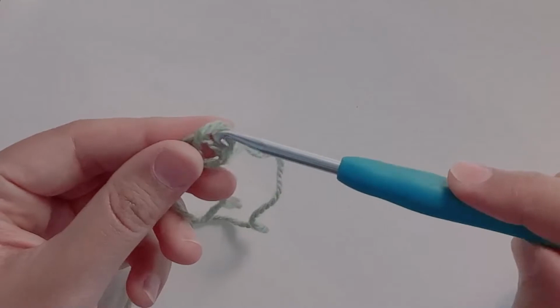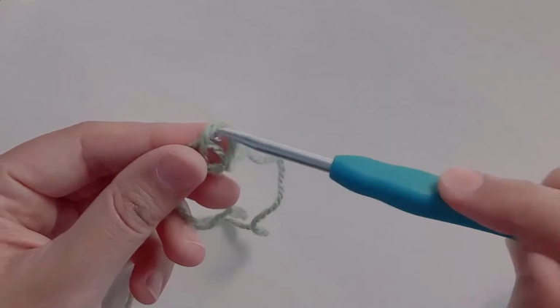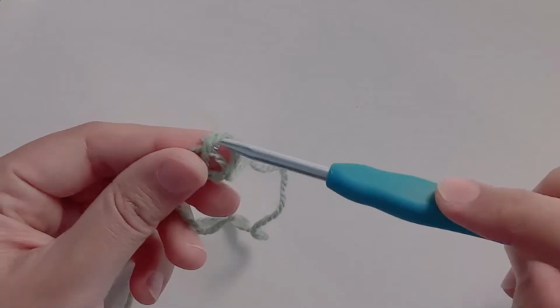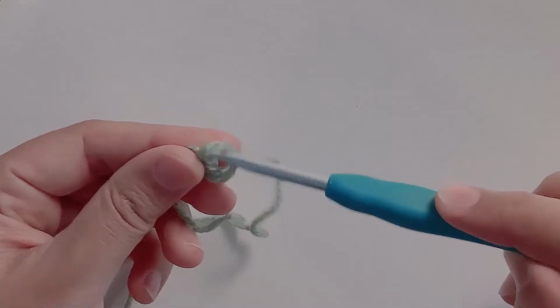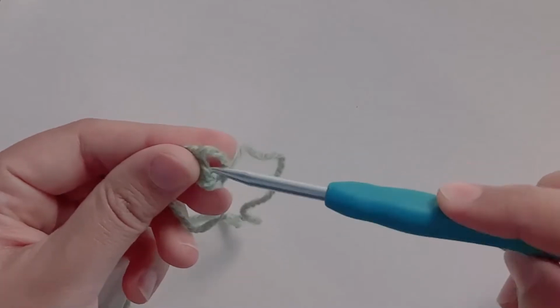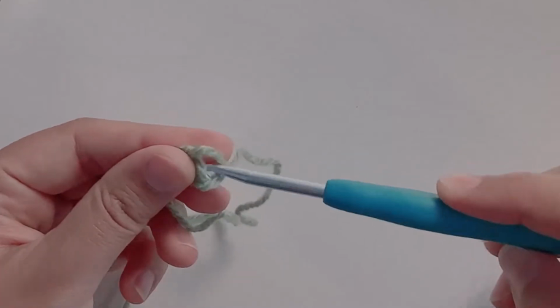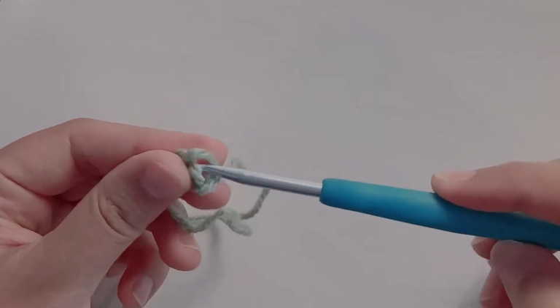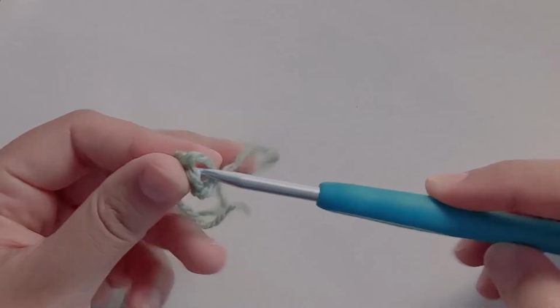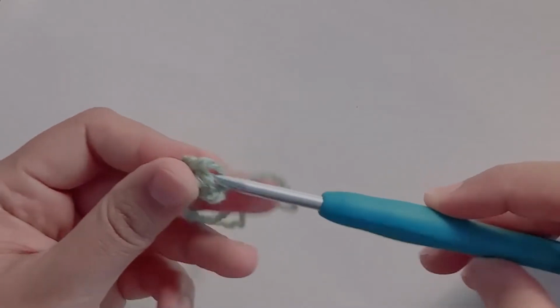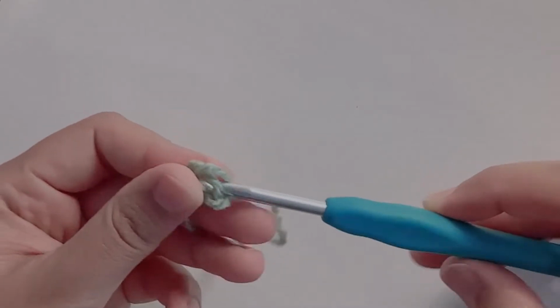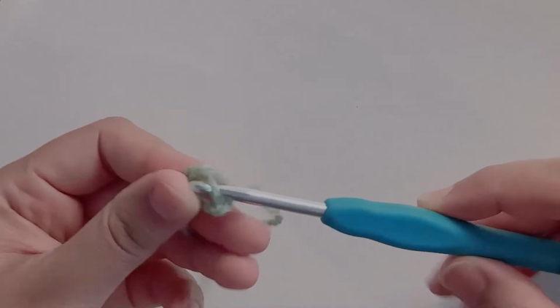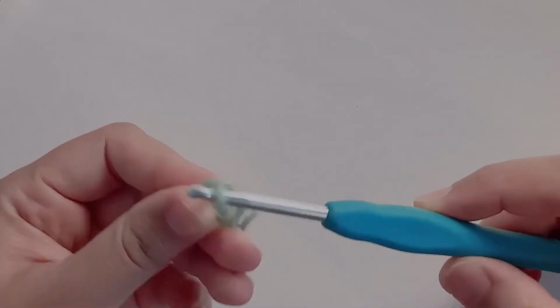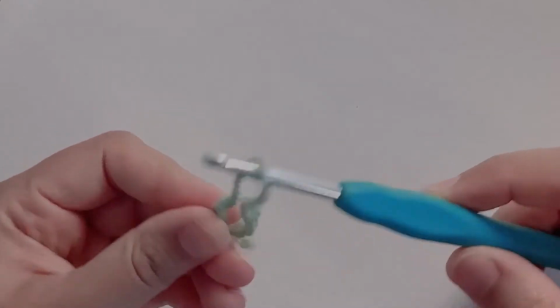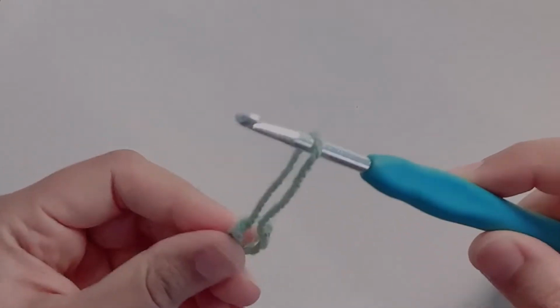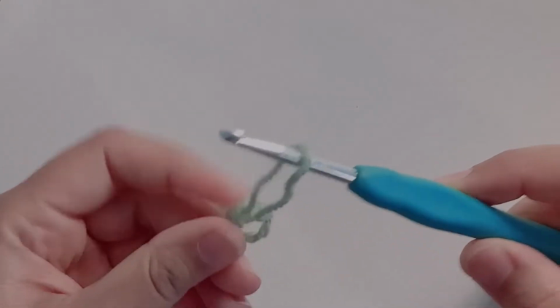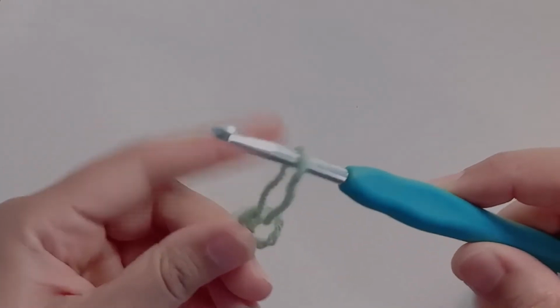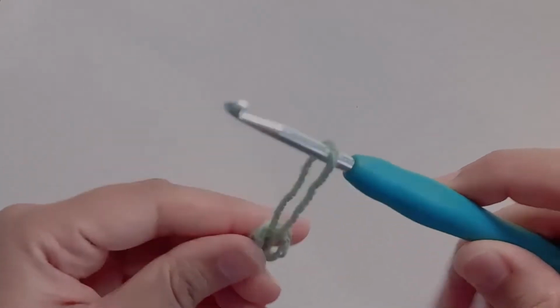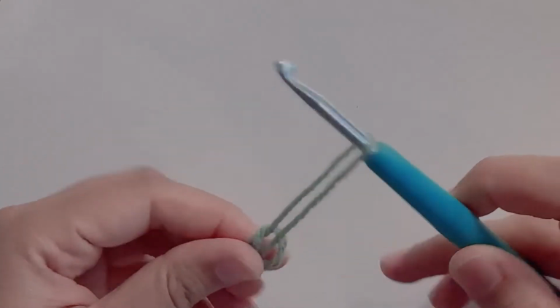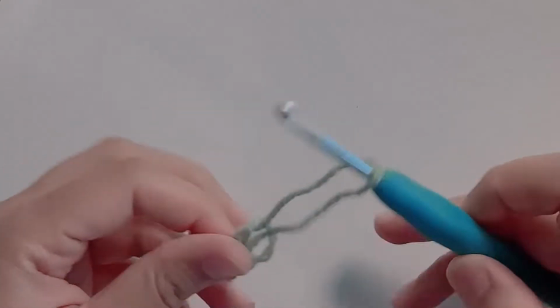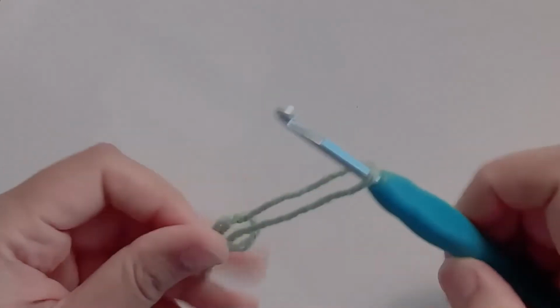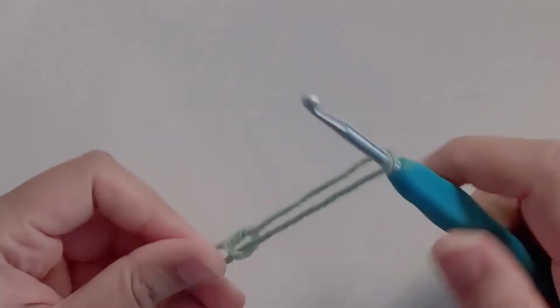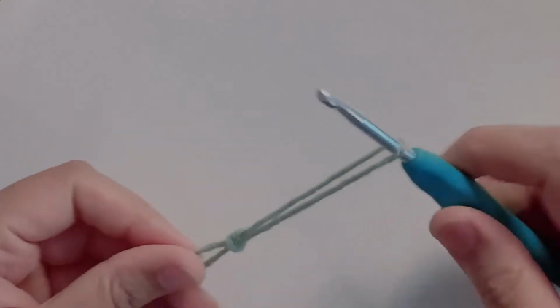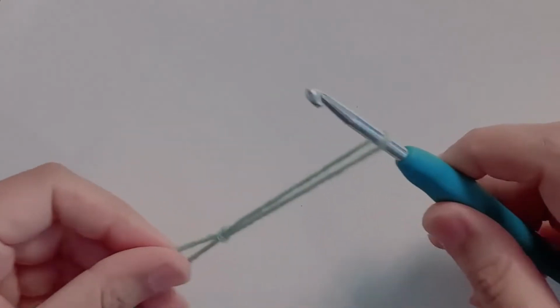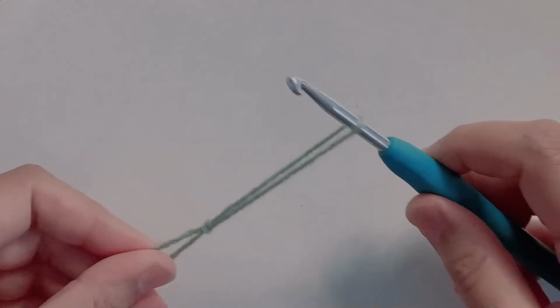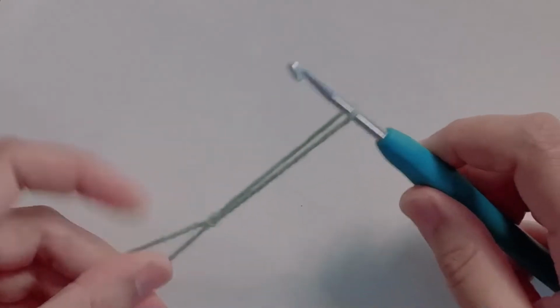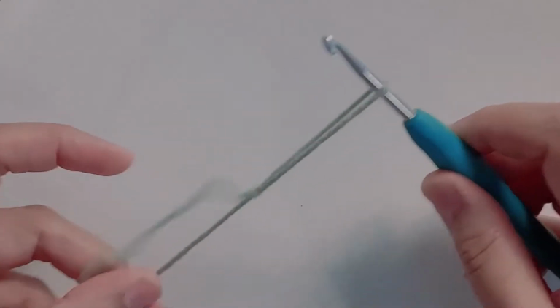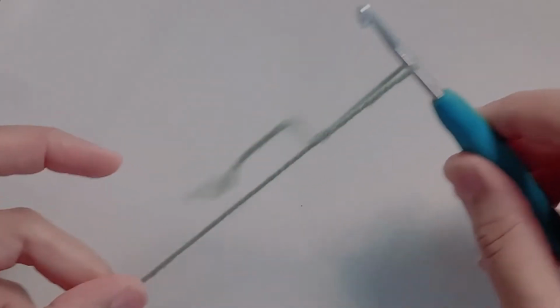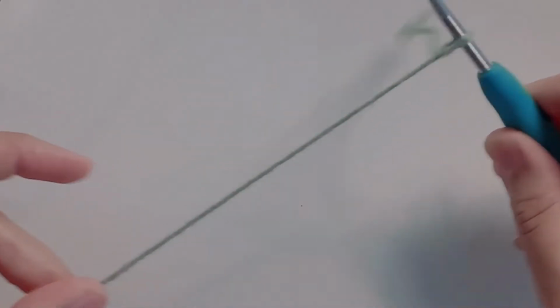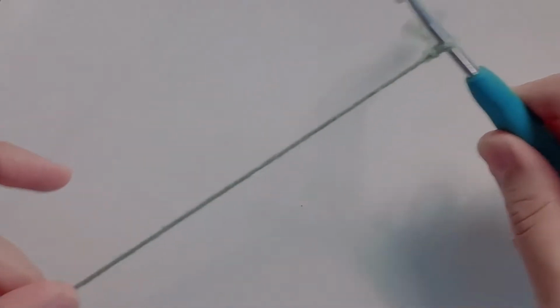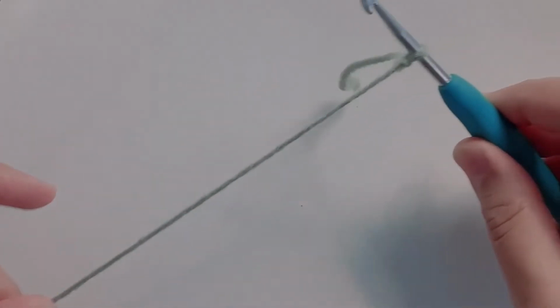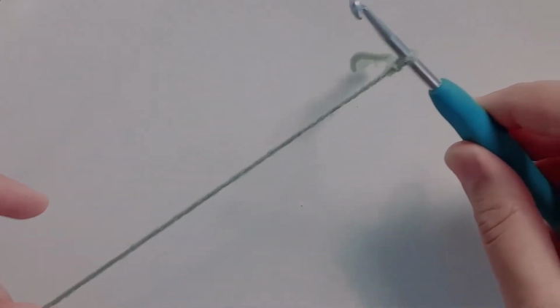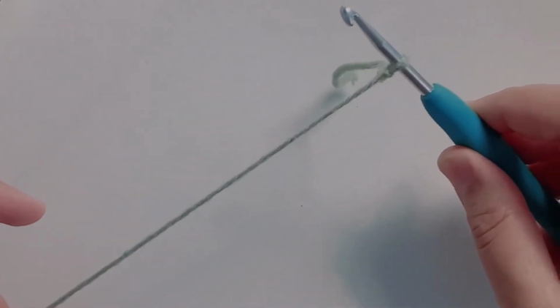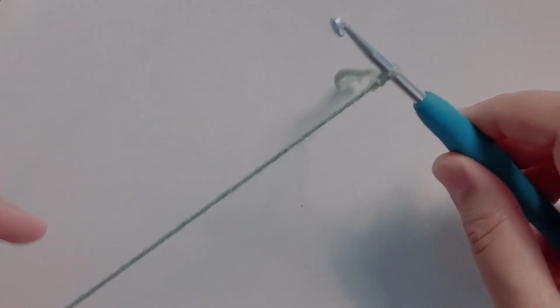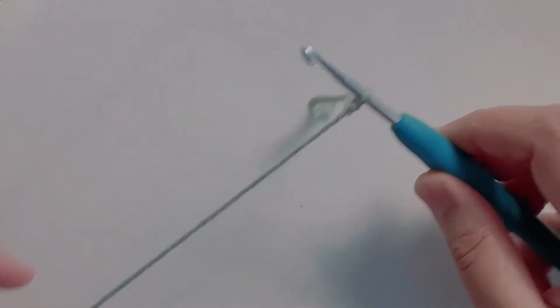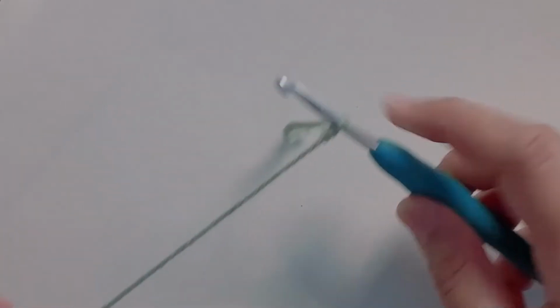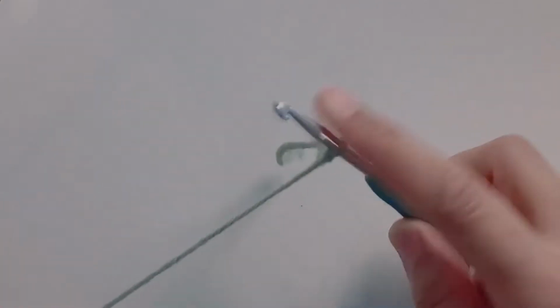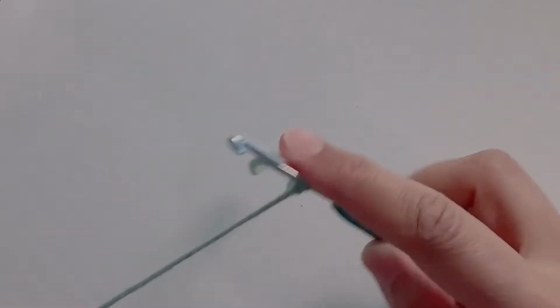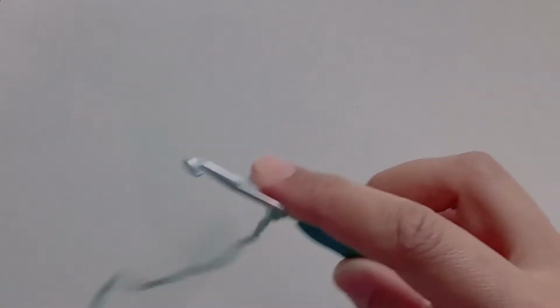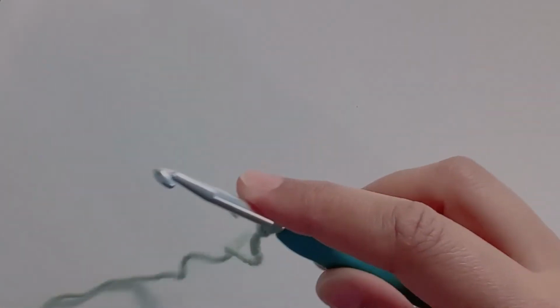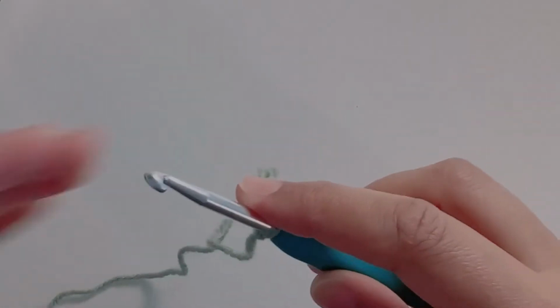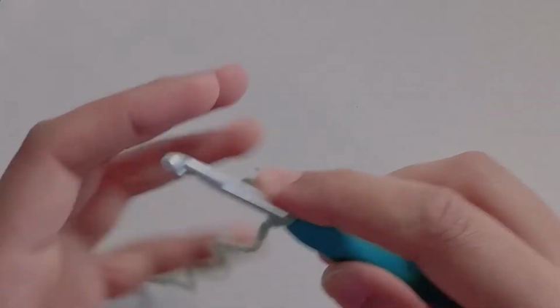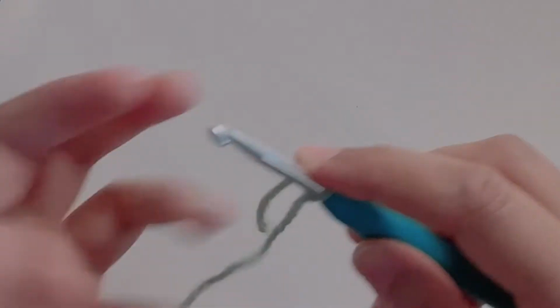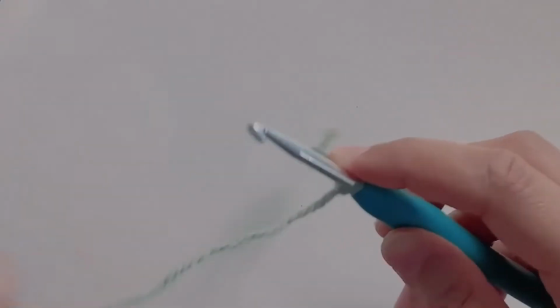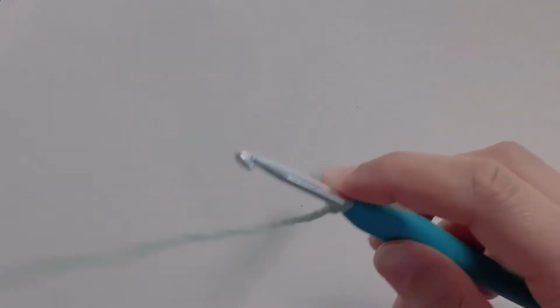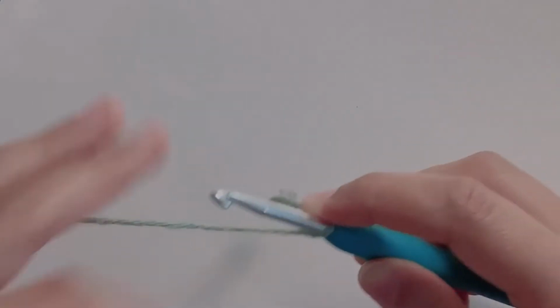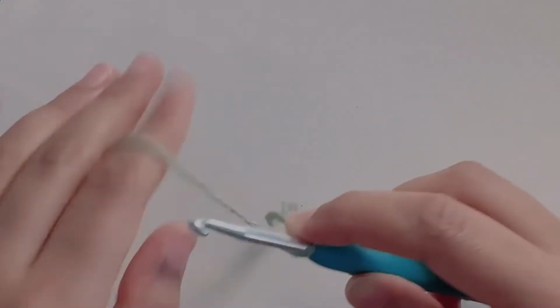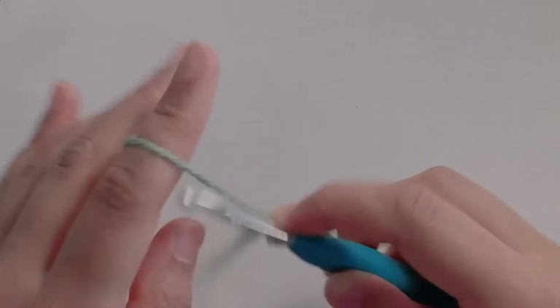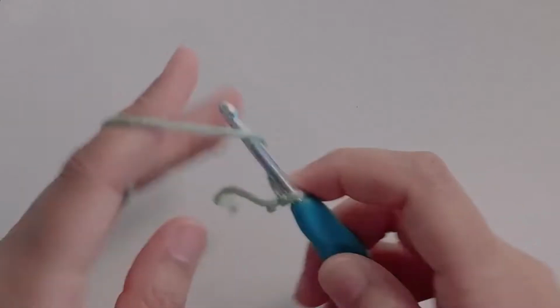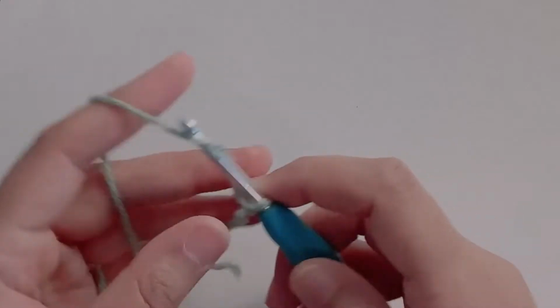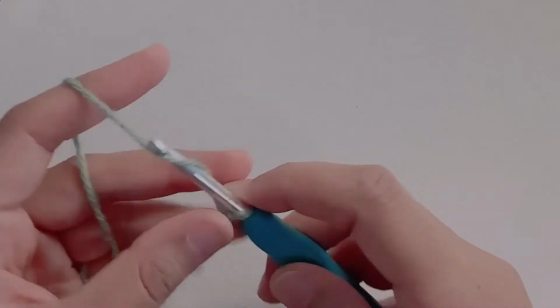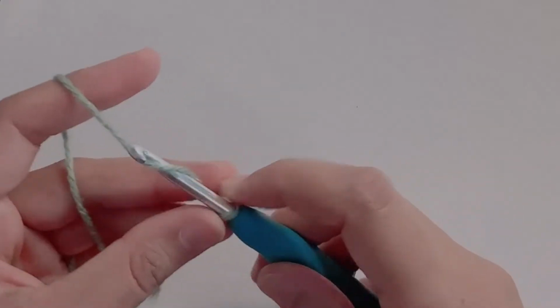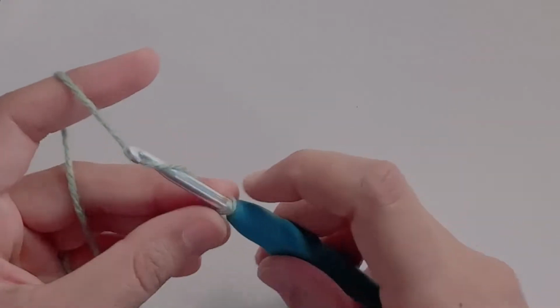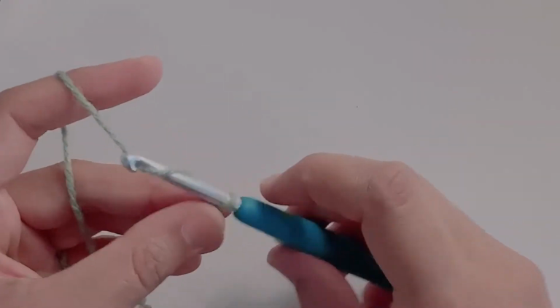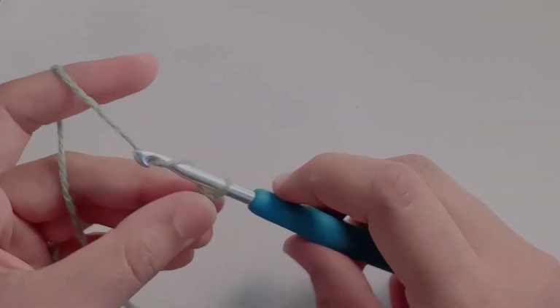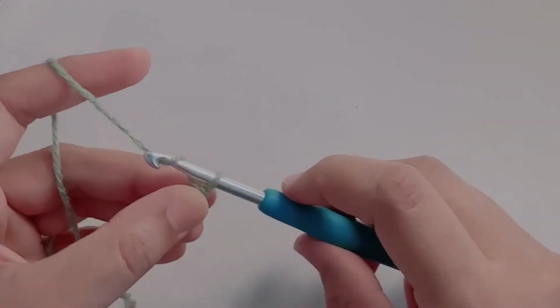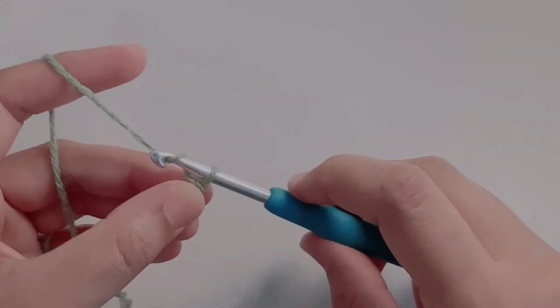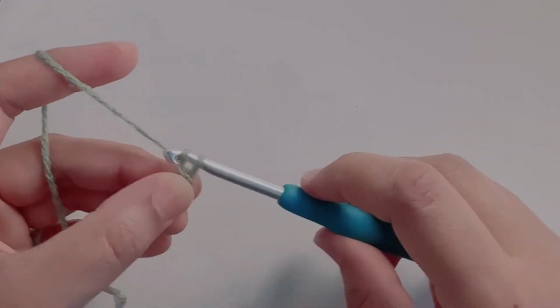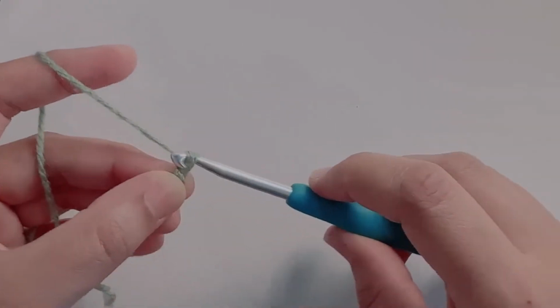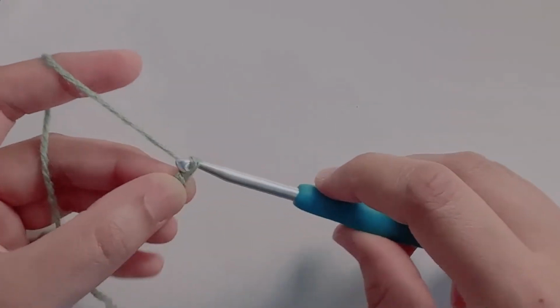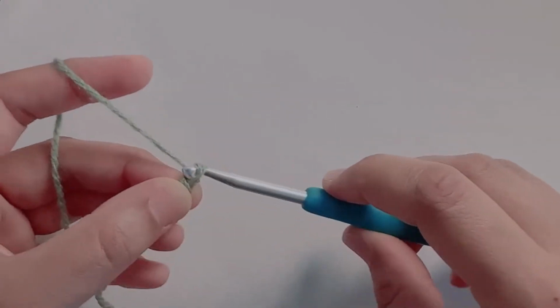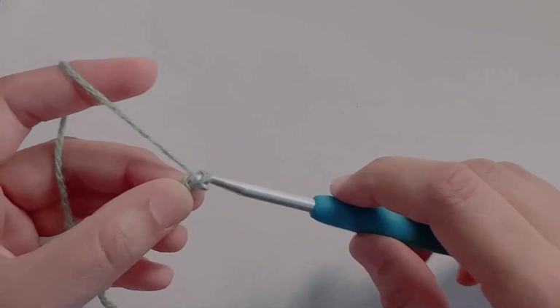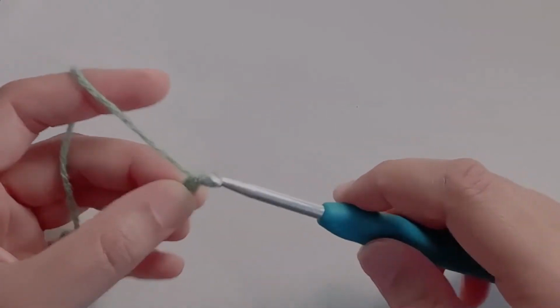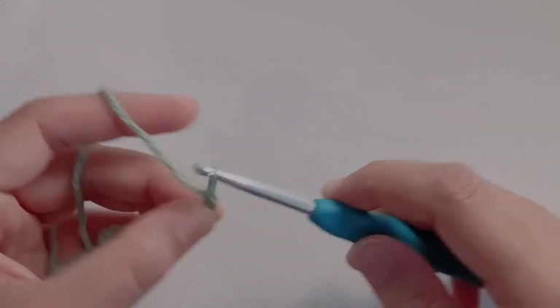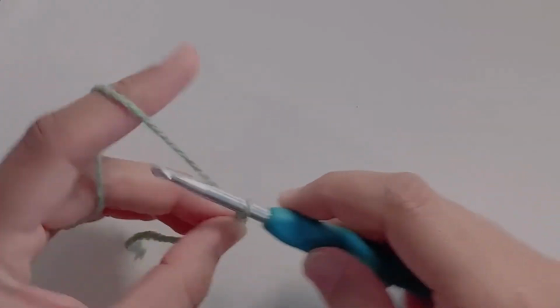Starting our work with a slip knot, secure the knot on your hook. Make an odd number of chains.